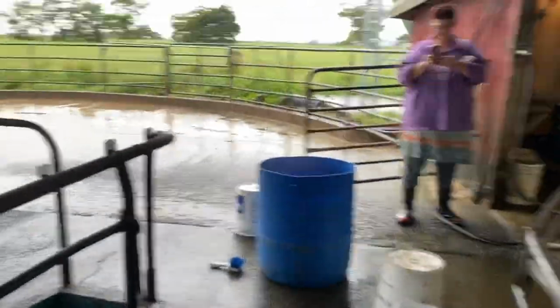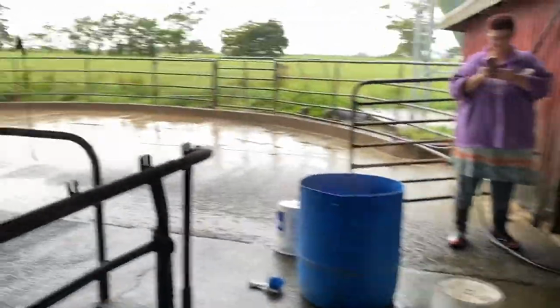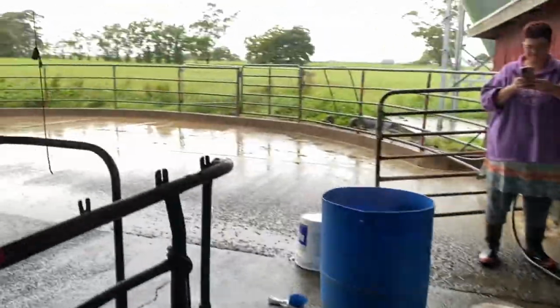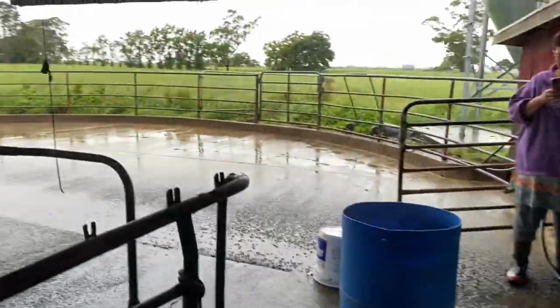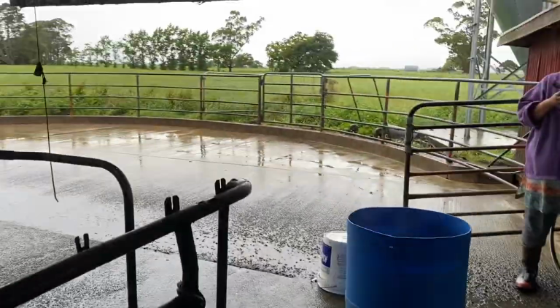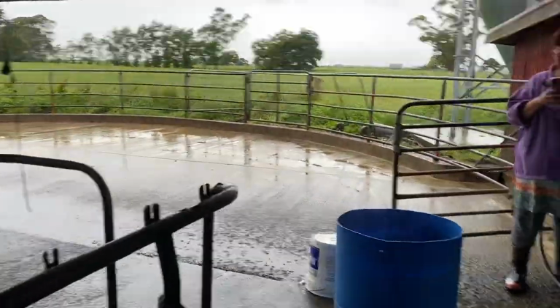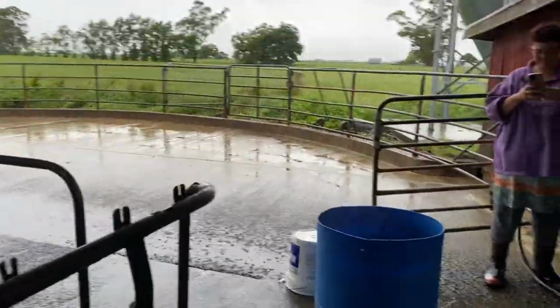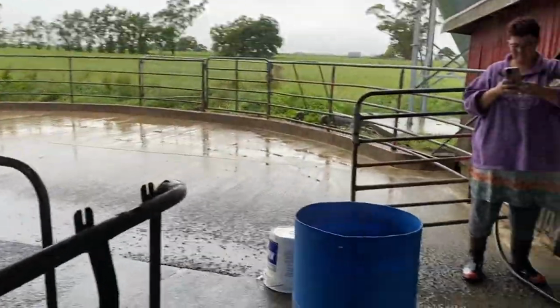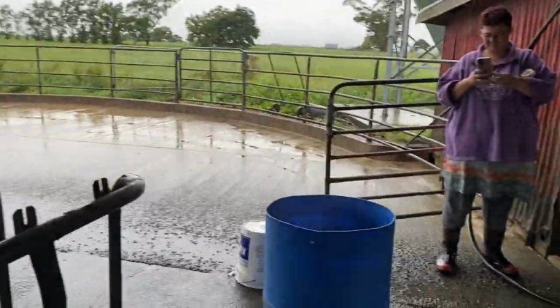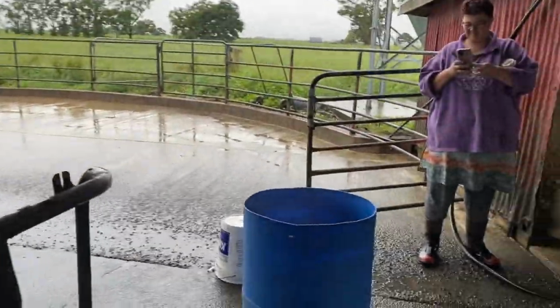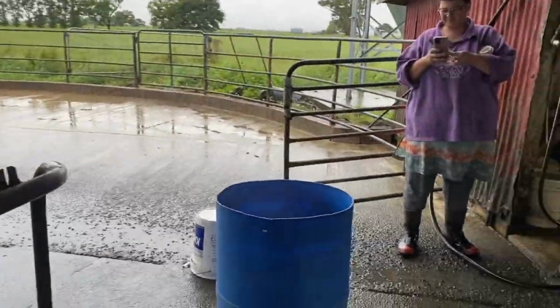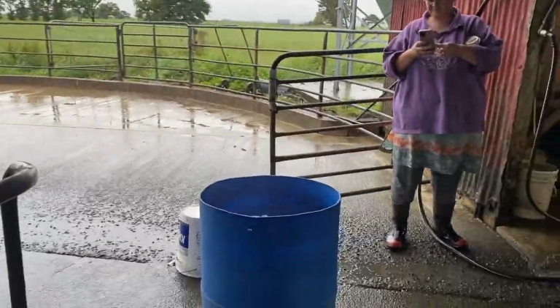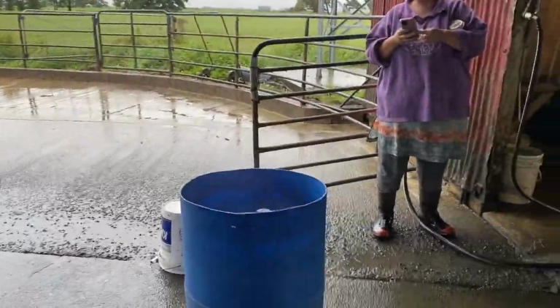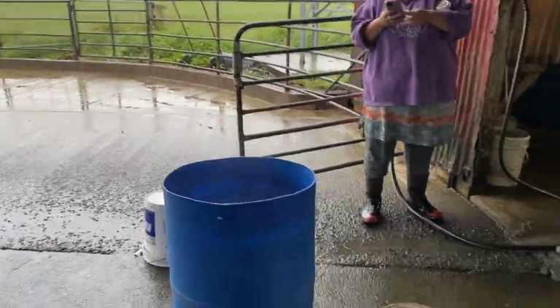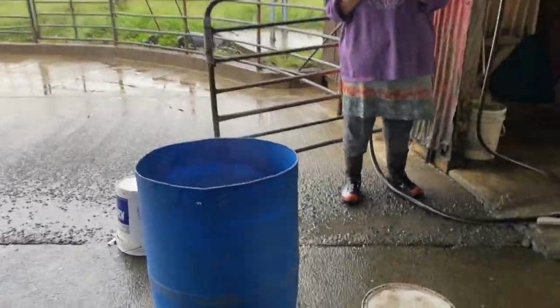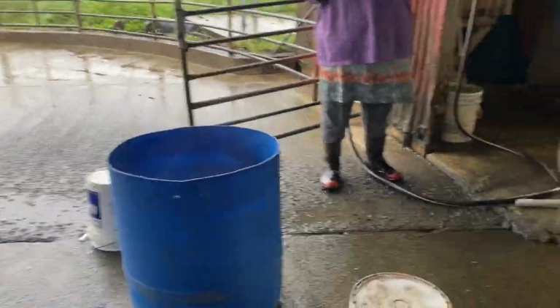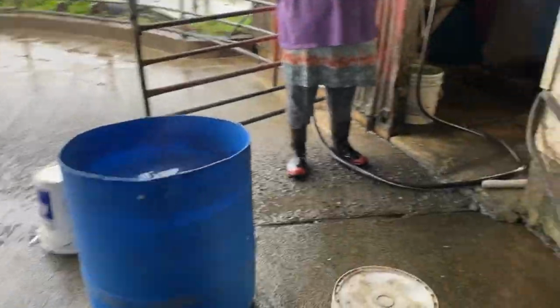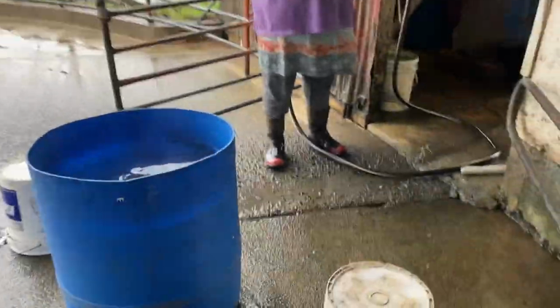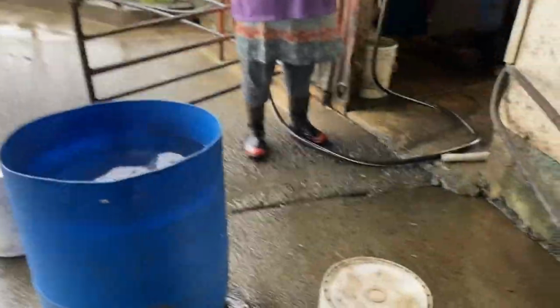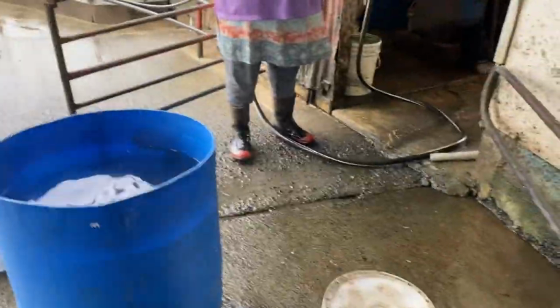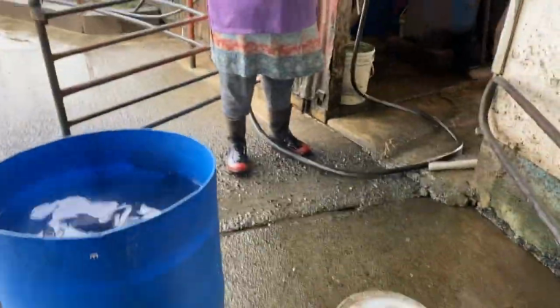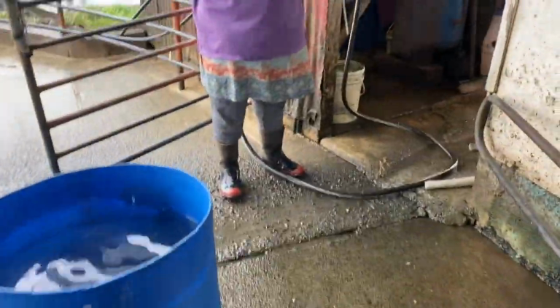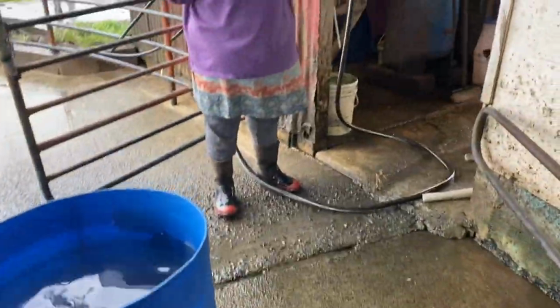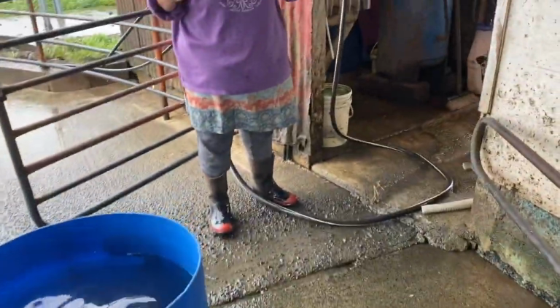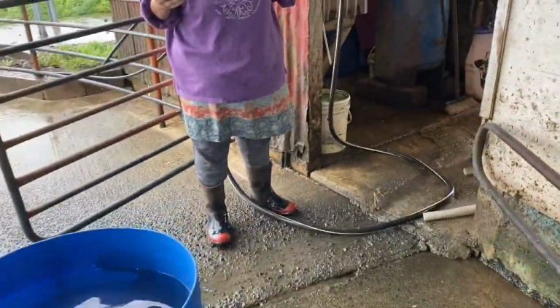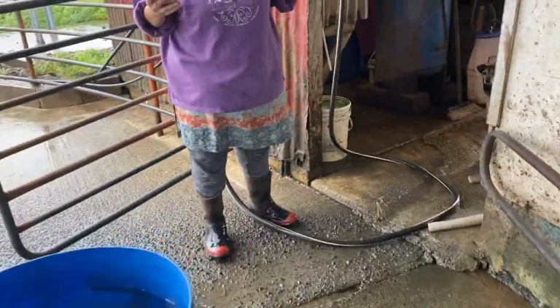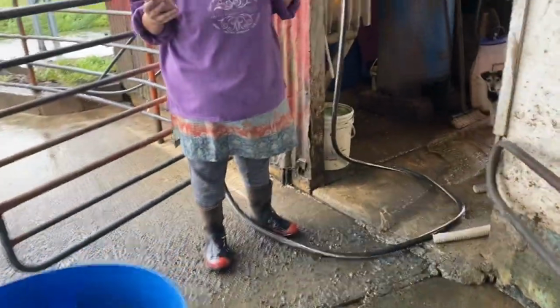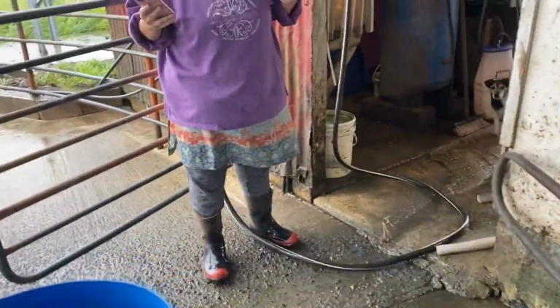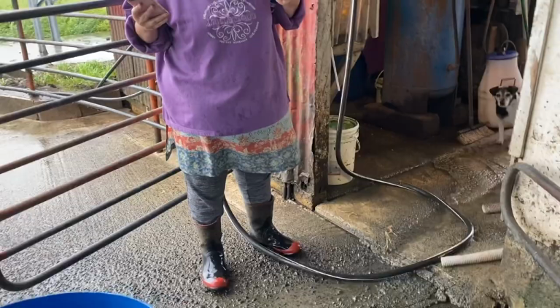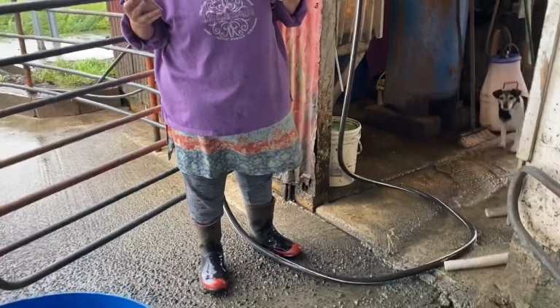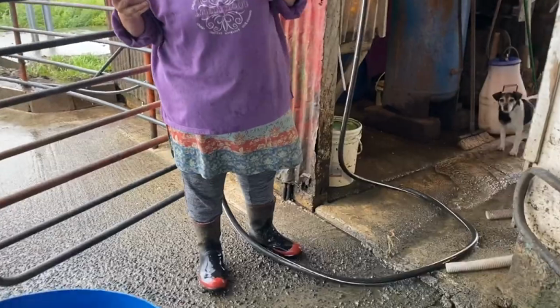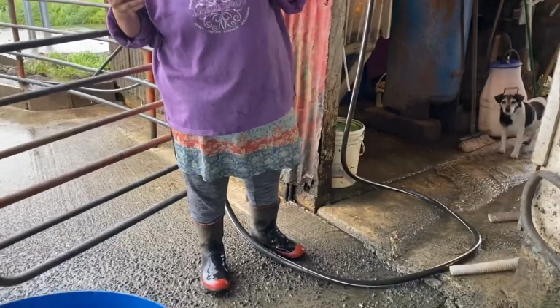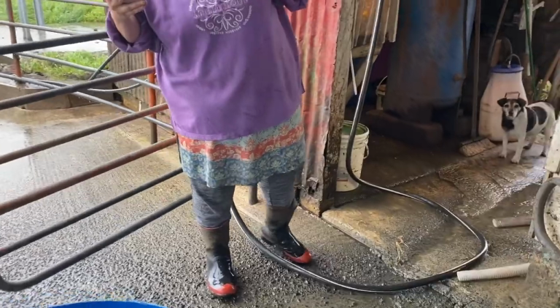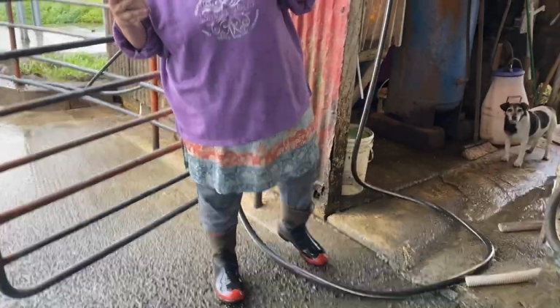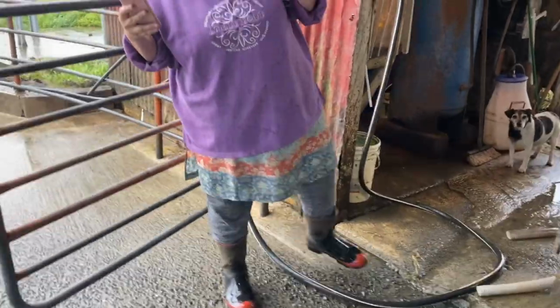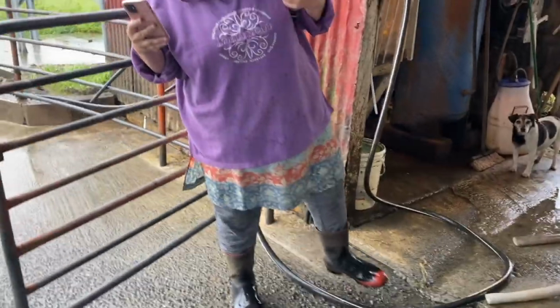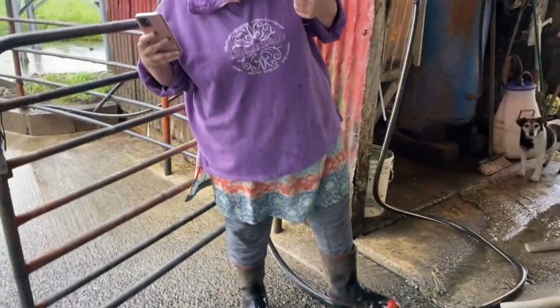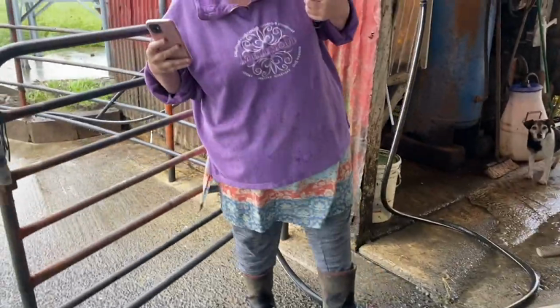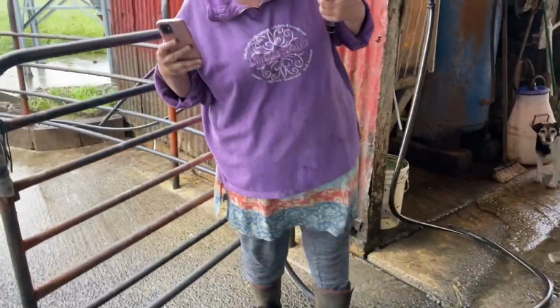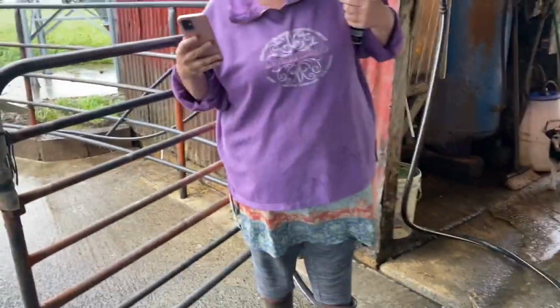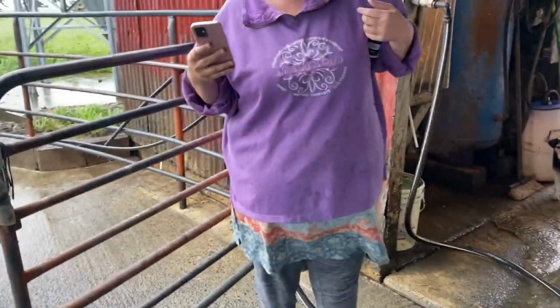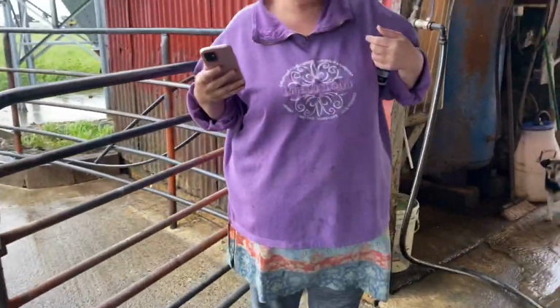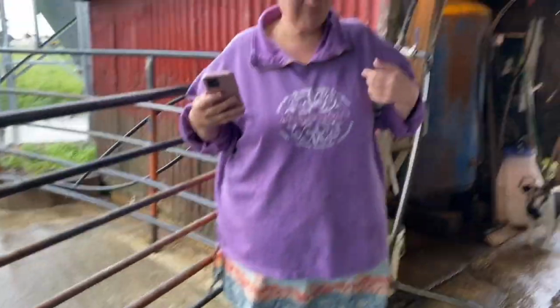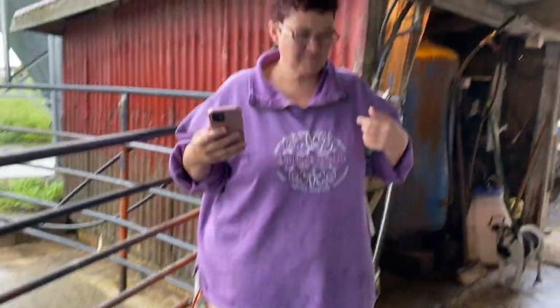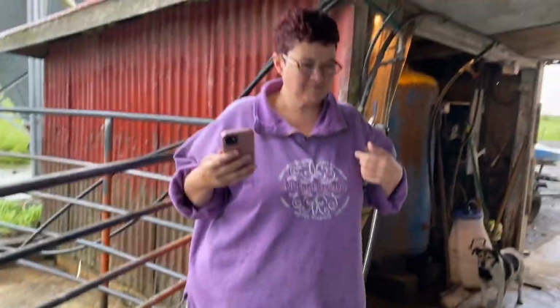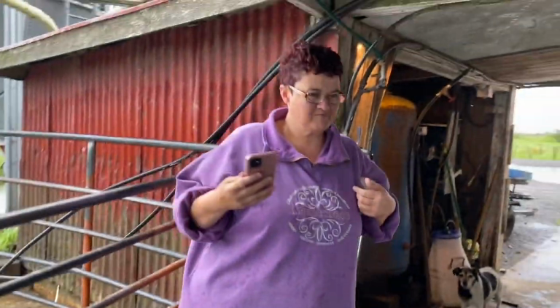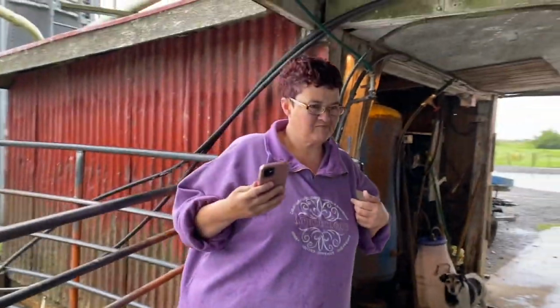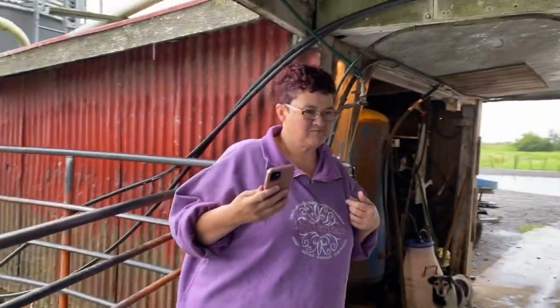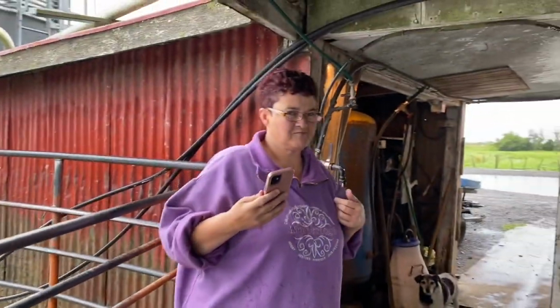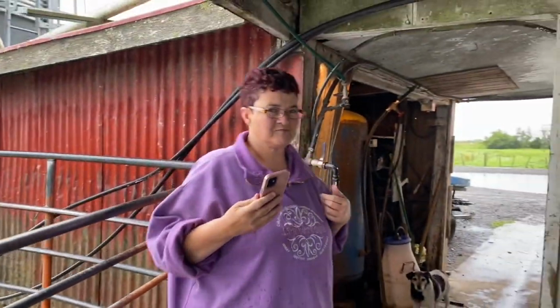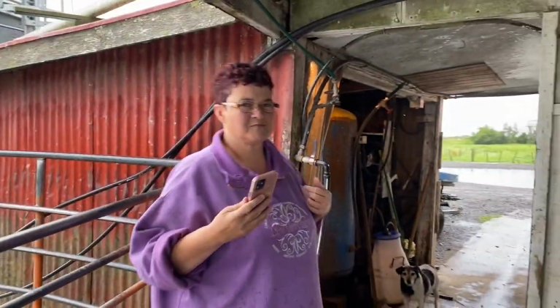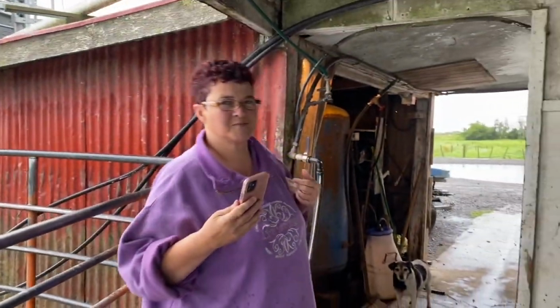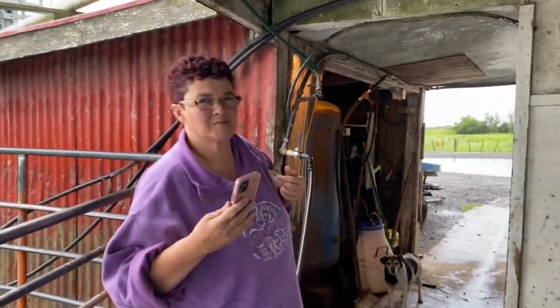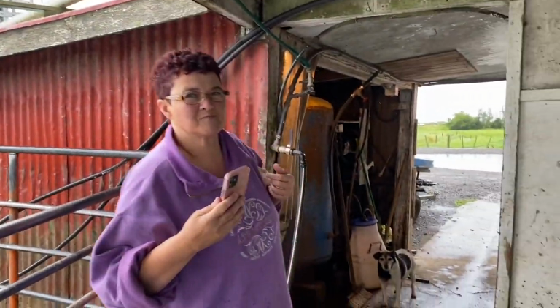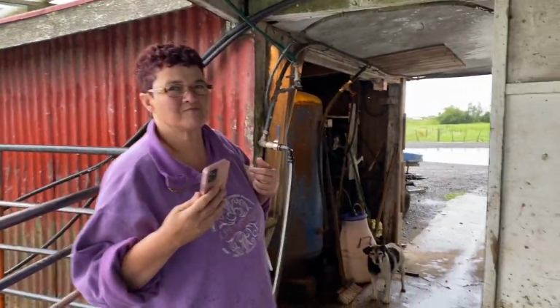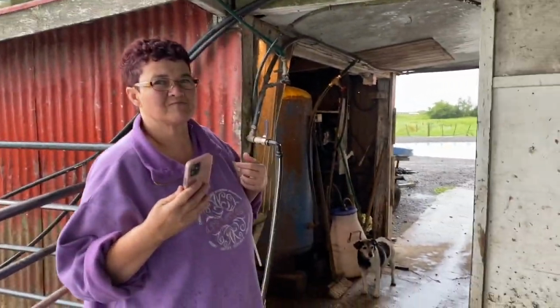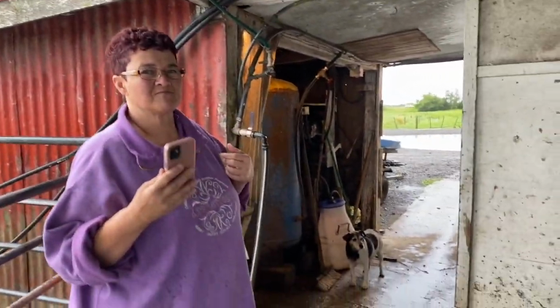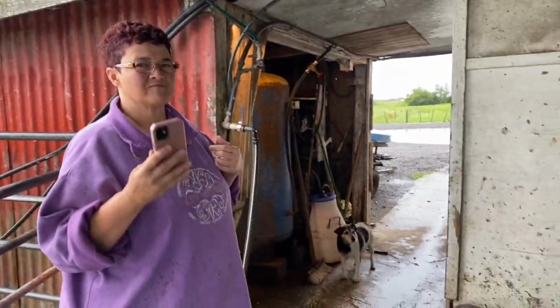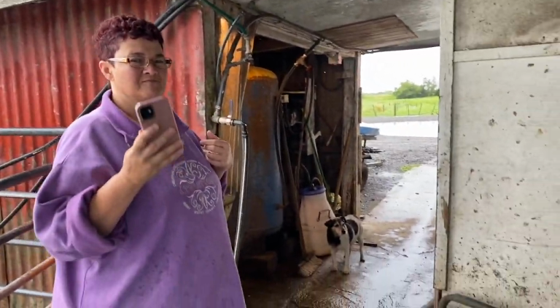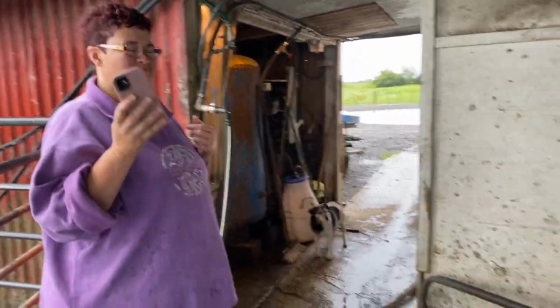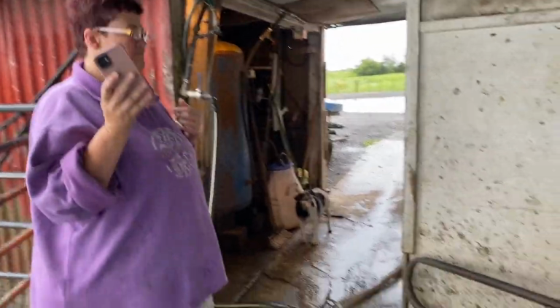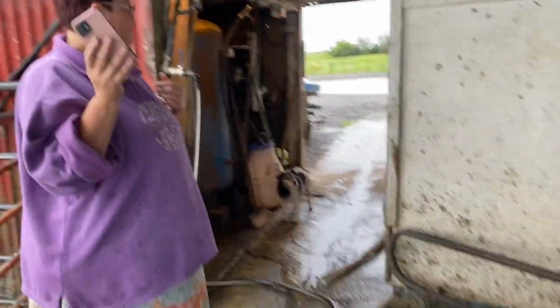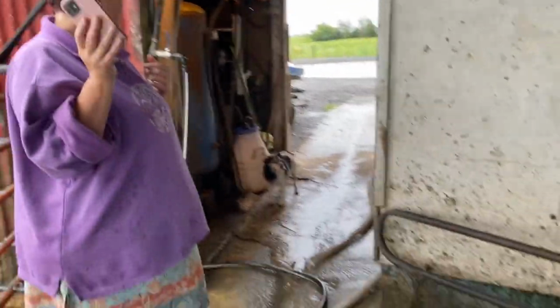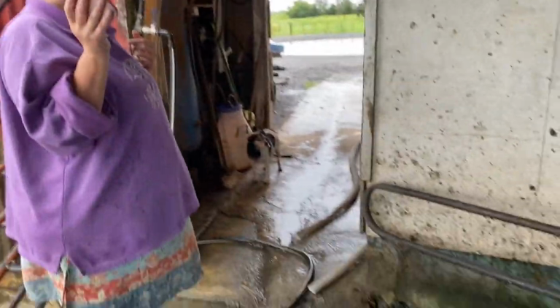We emptied four mils out of the rain gauge this morning, and we'll probably need to empty quite a bit more out of it — hey Mum.